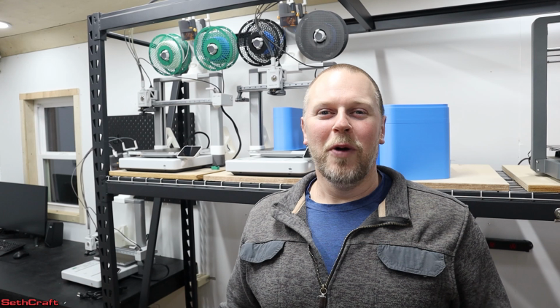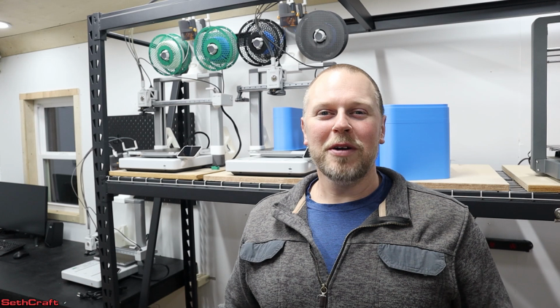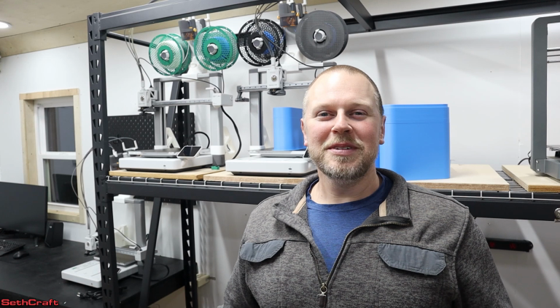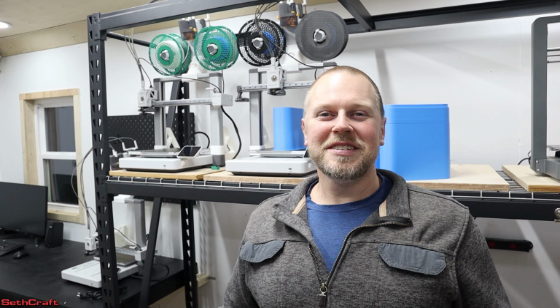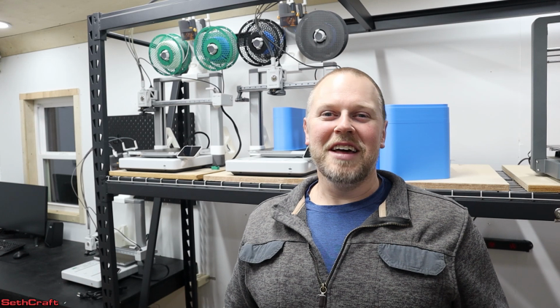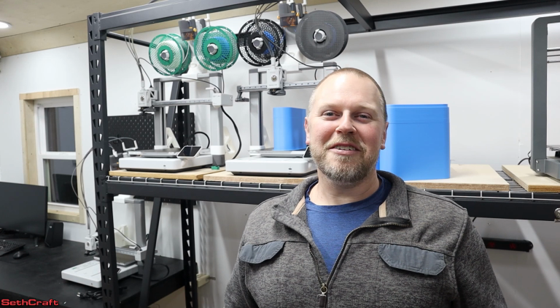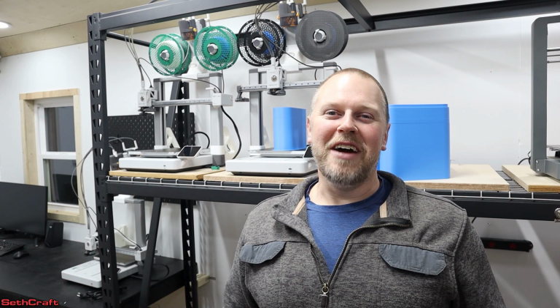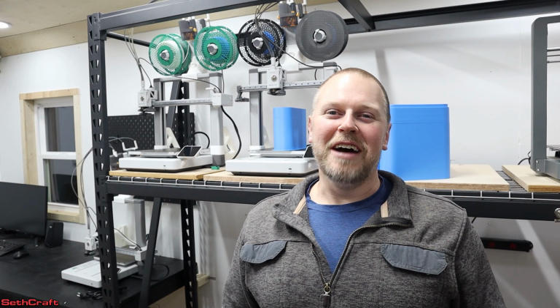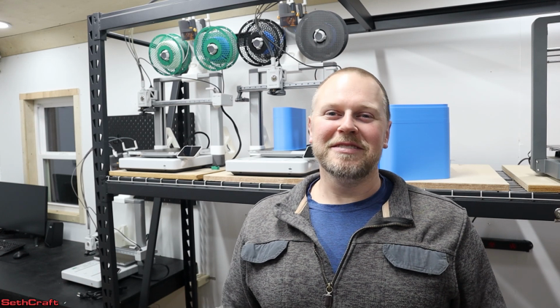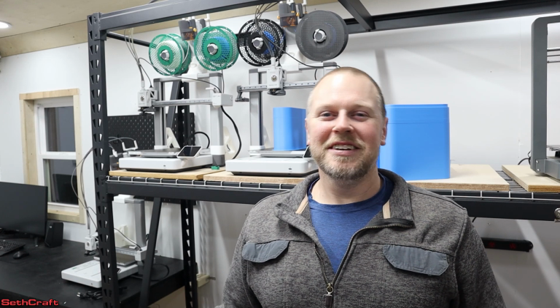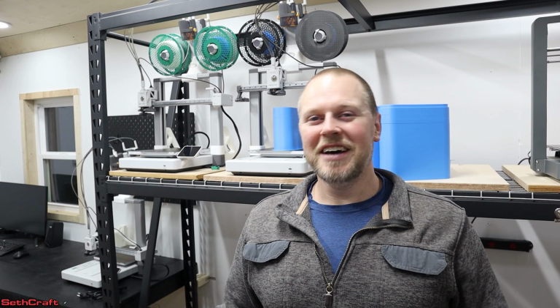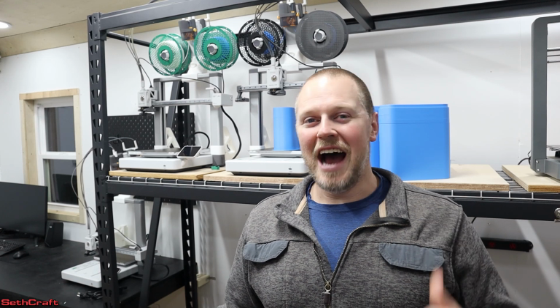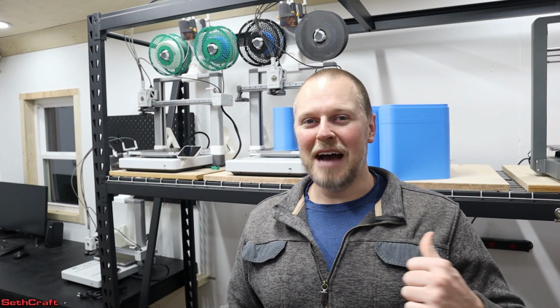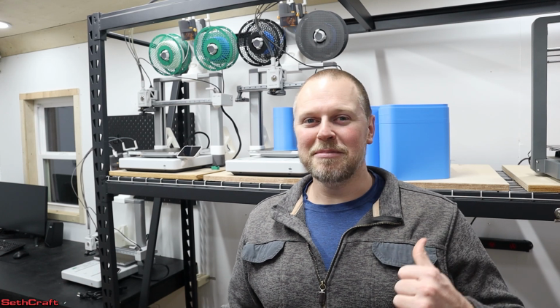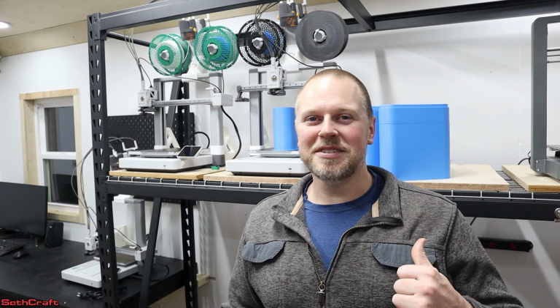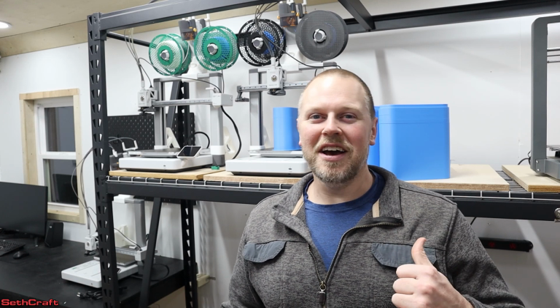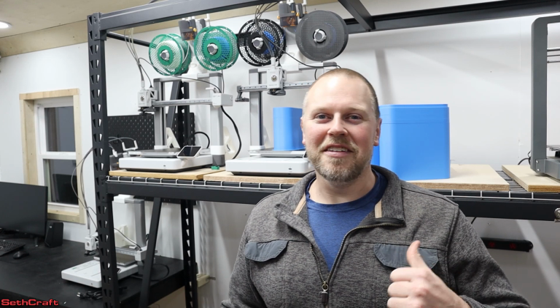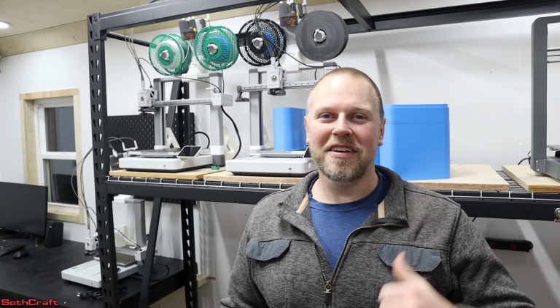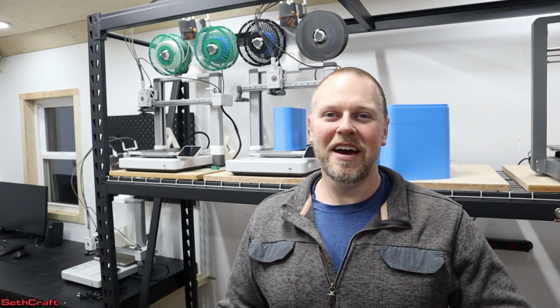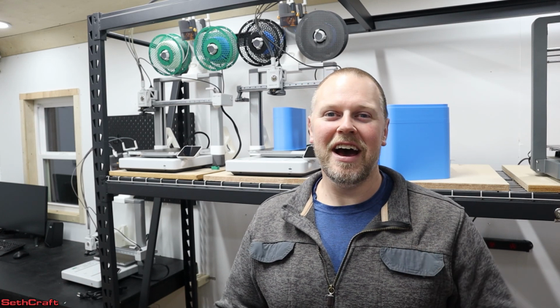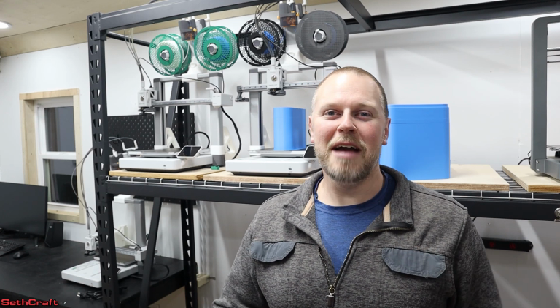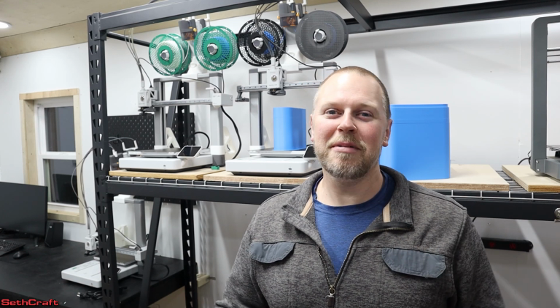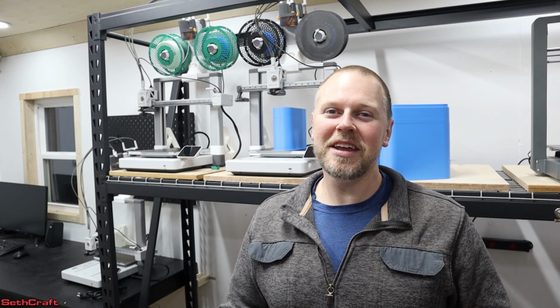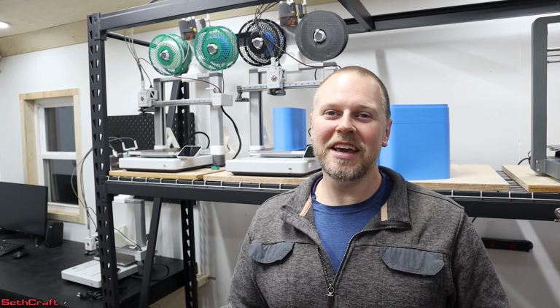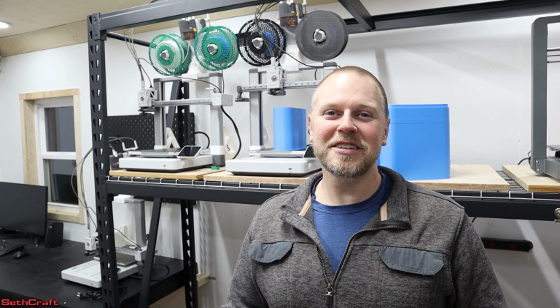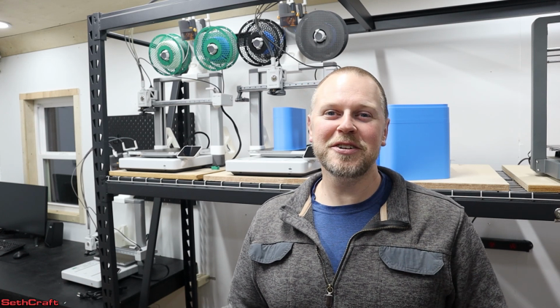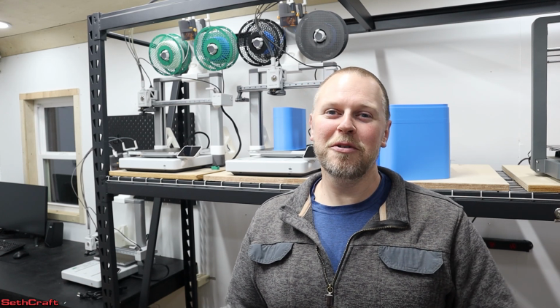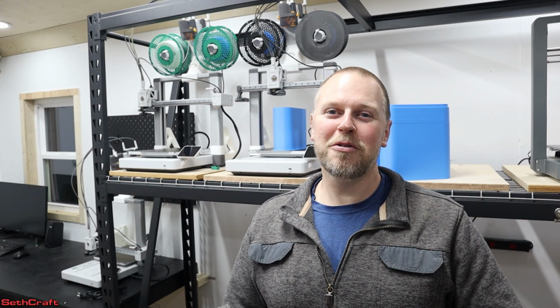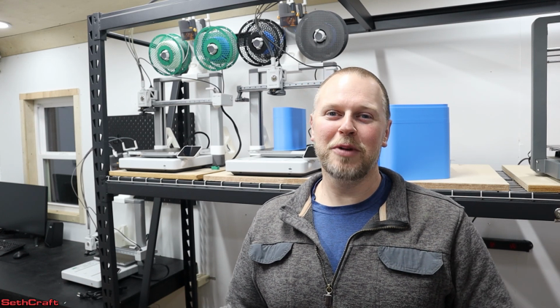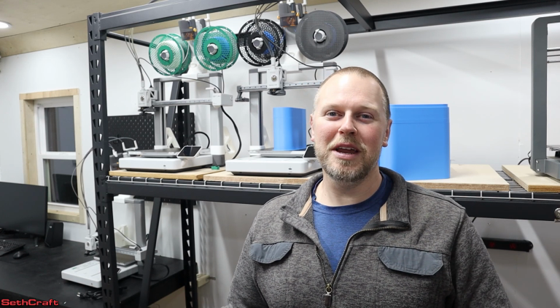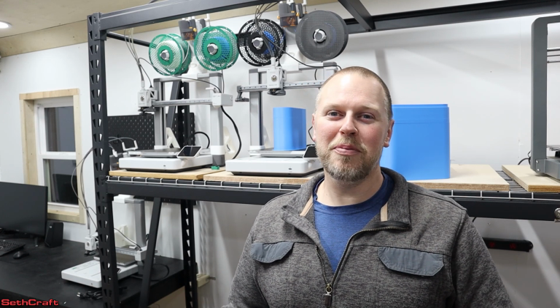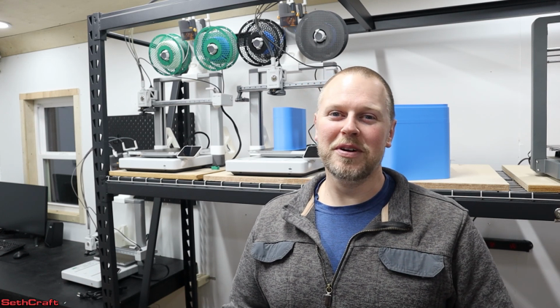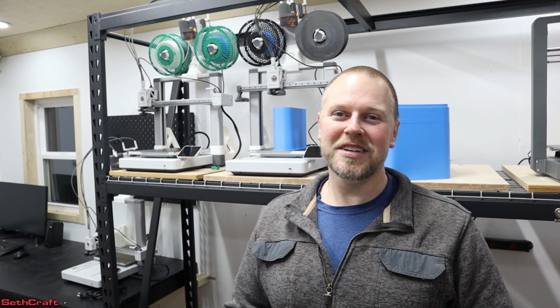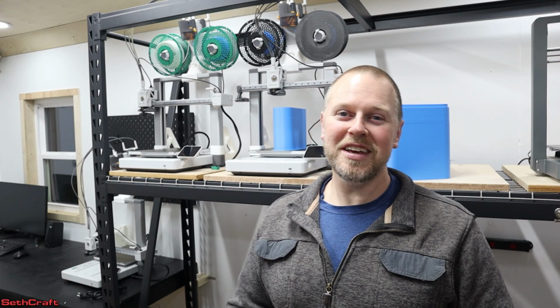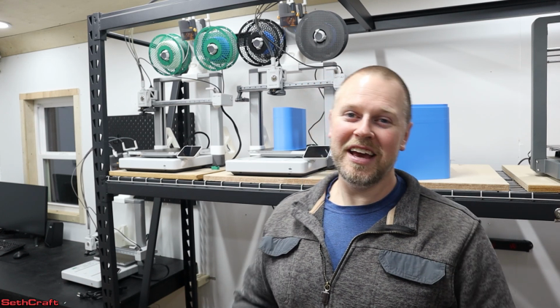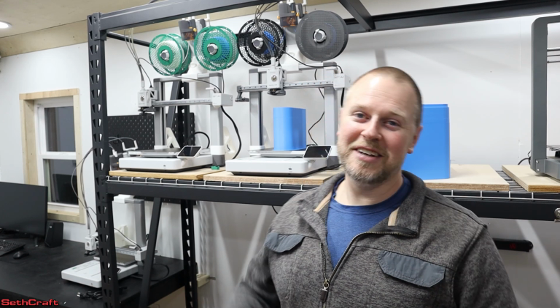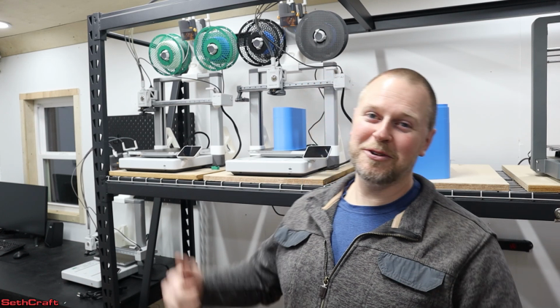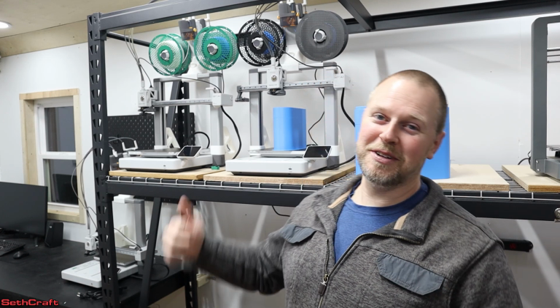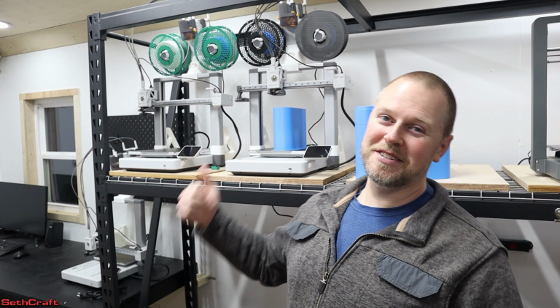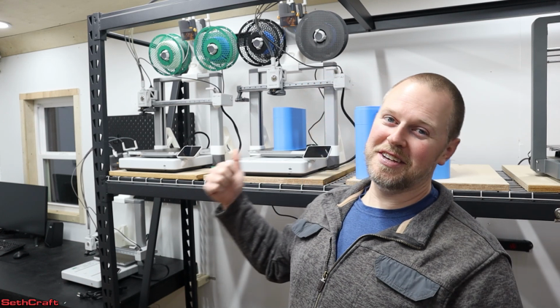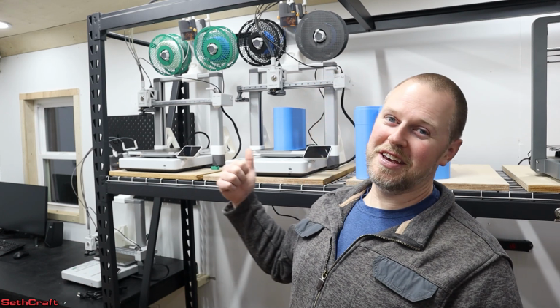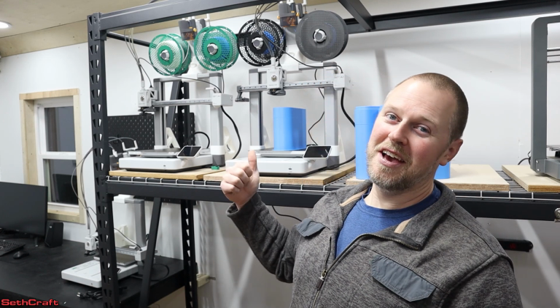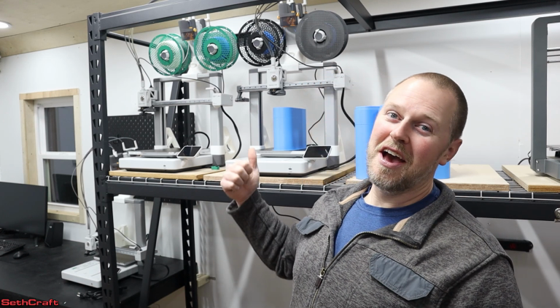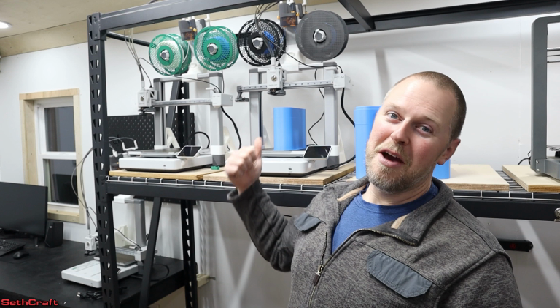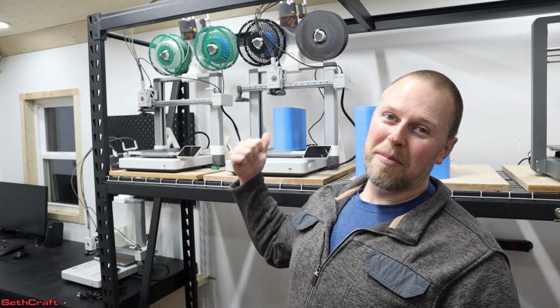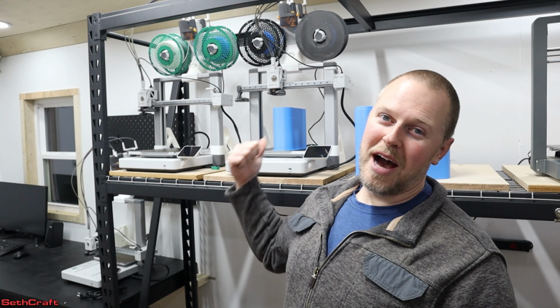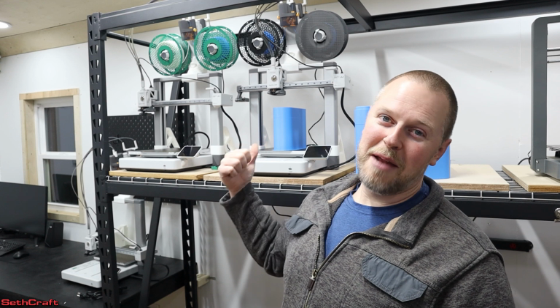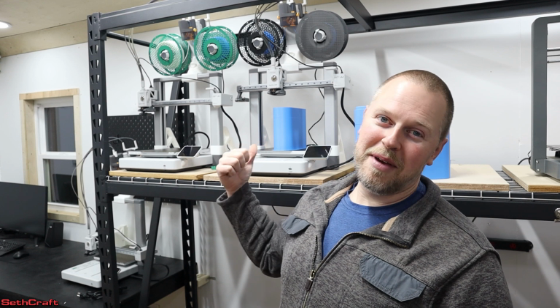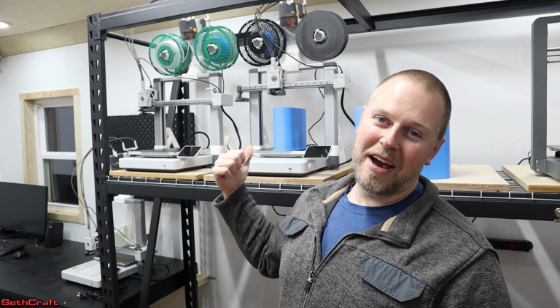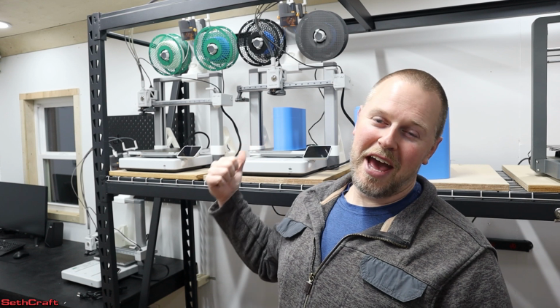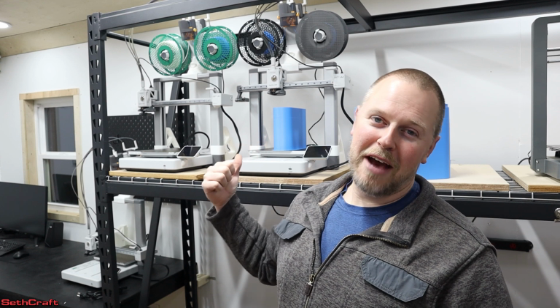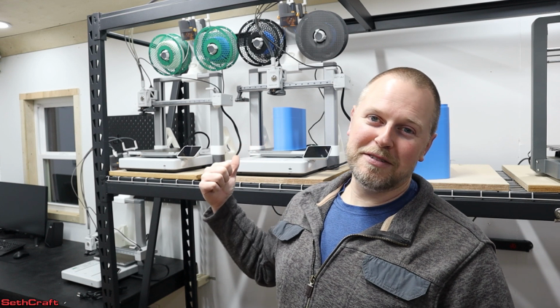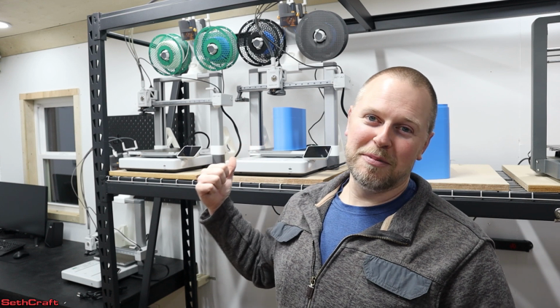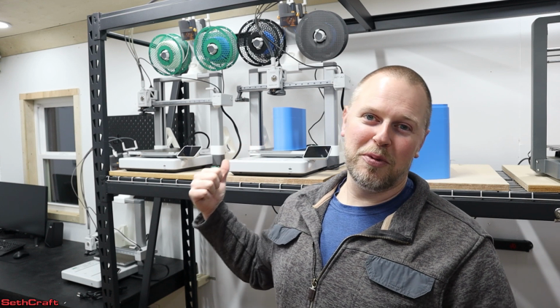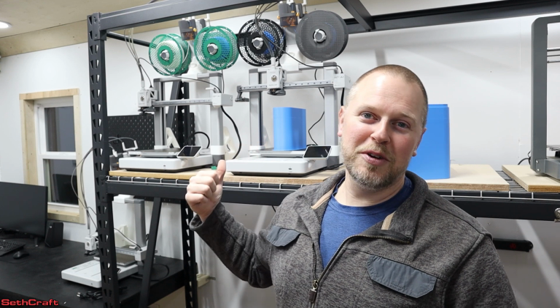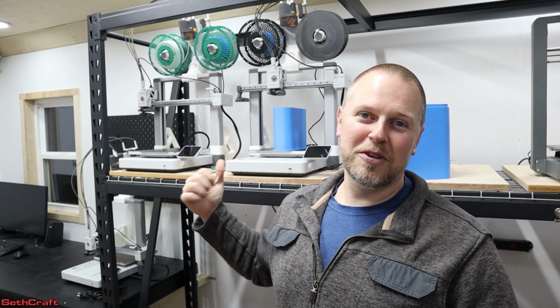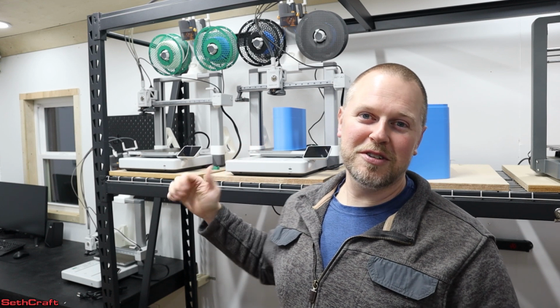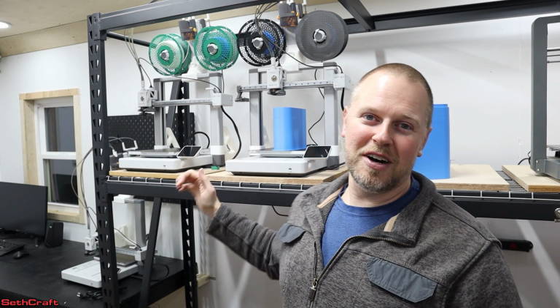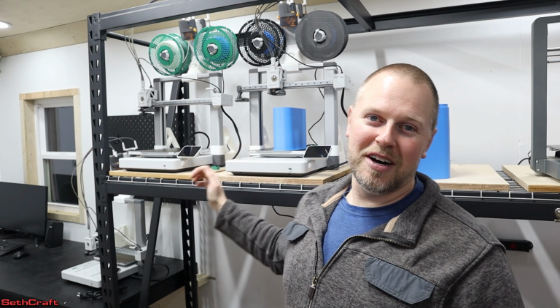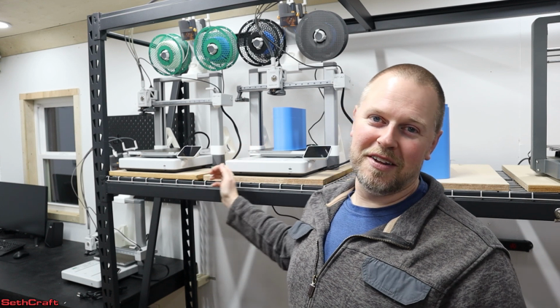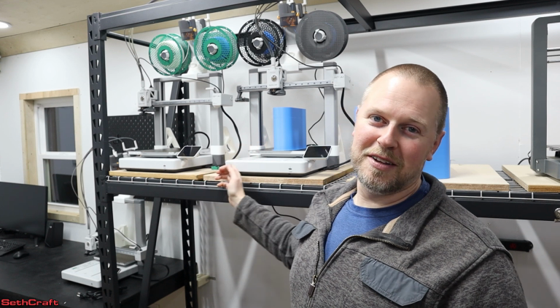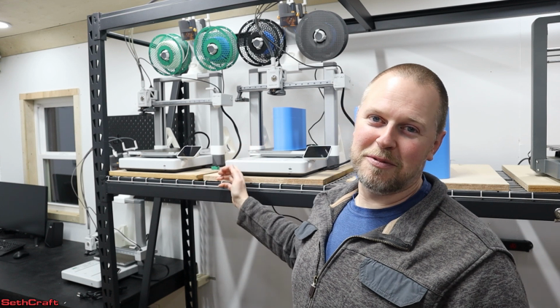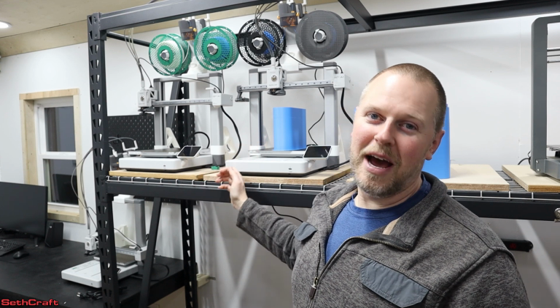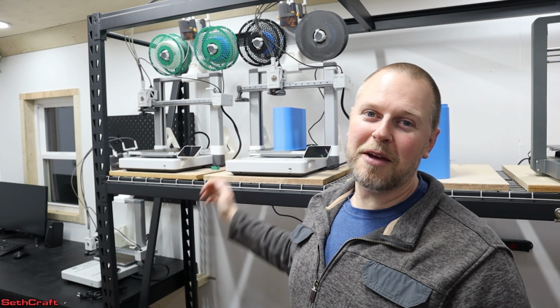Welcome to Sethcraft. I'm Seth. I am getting into 3D printing. As you can see behind me, I have some printers on this rack.